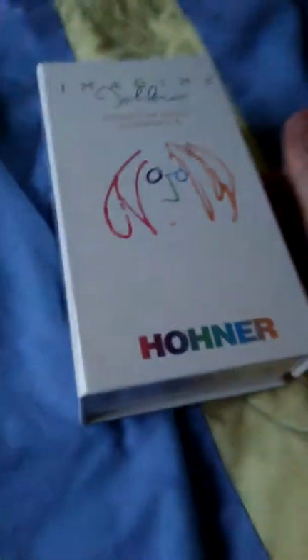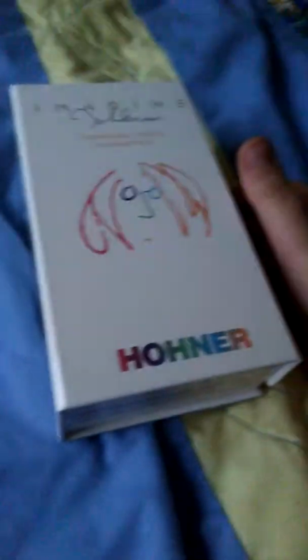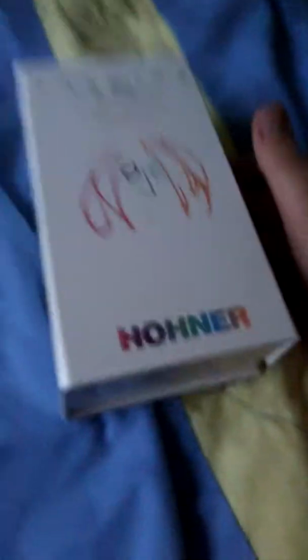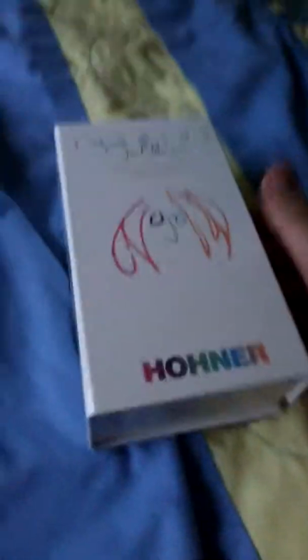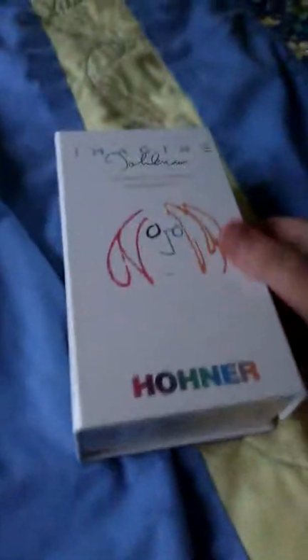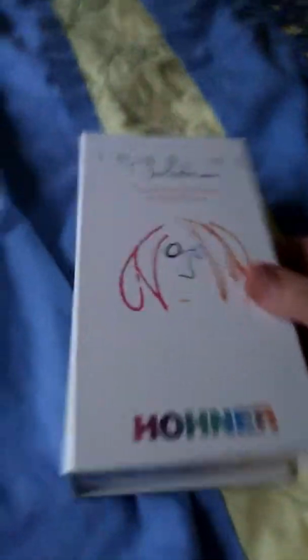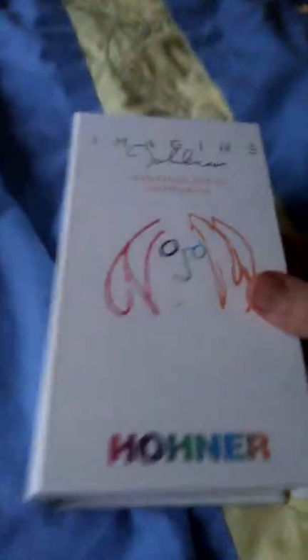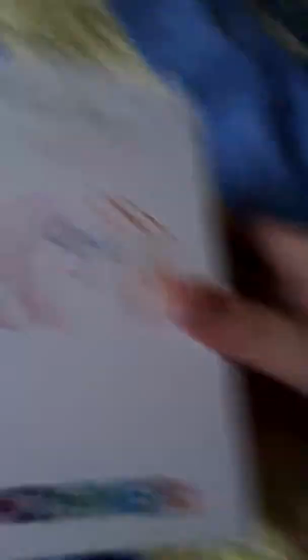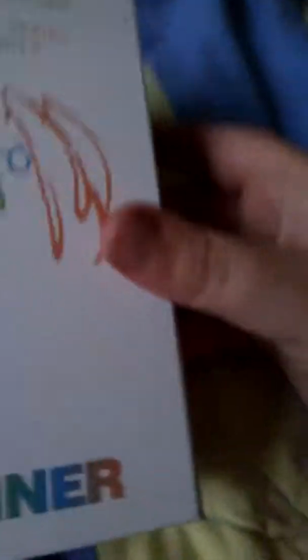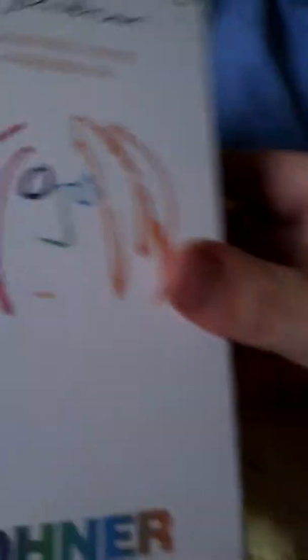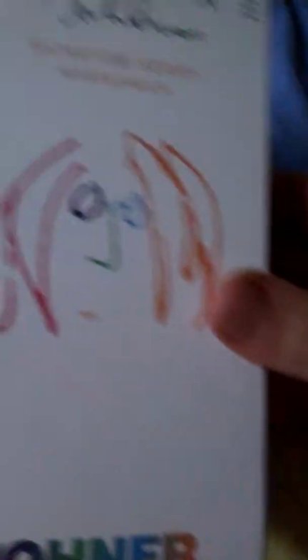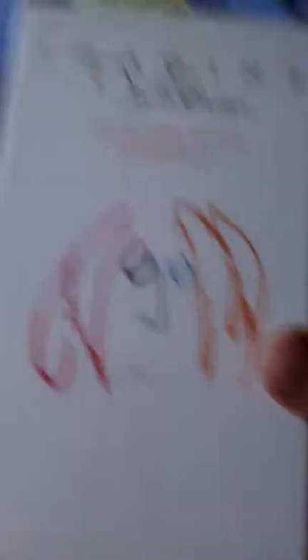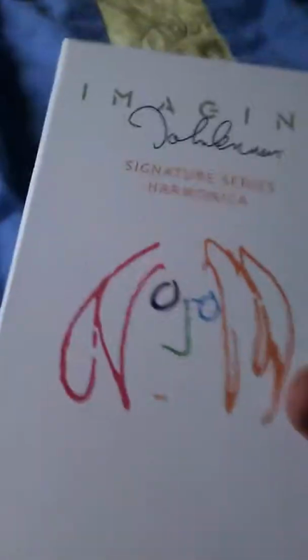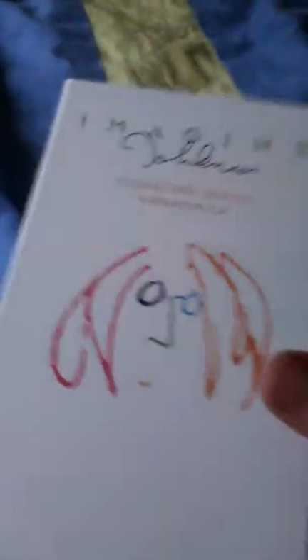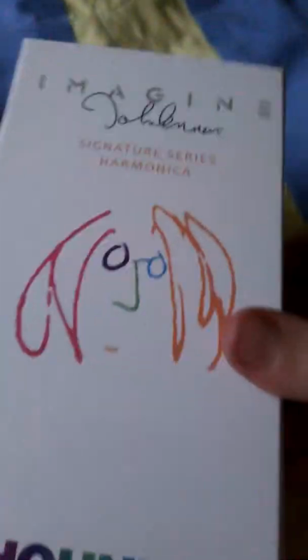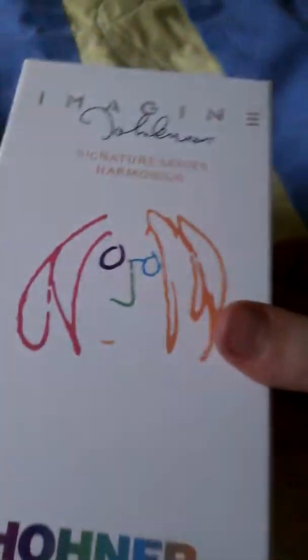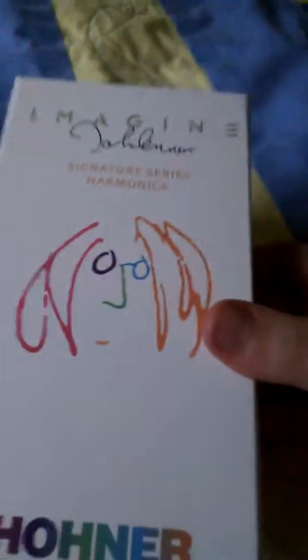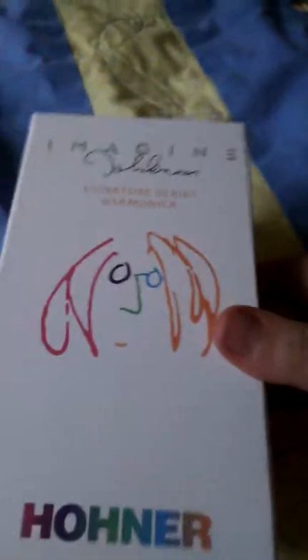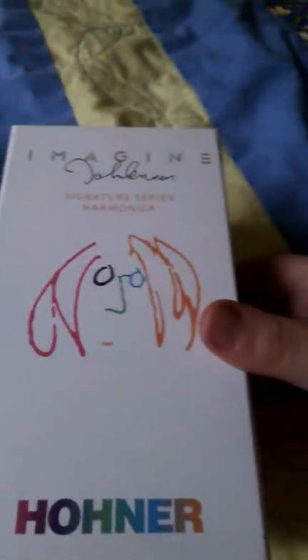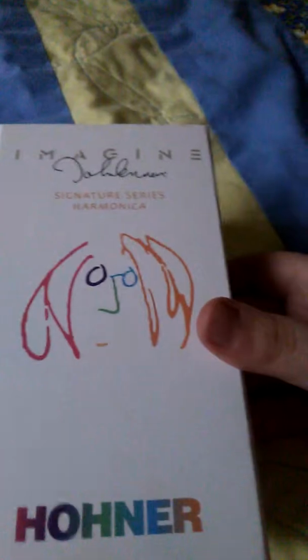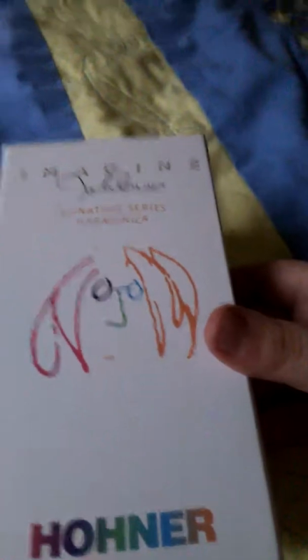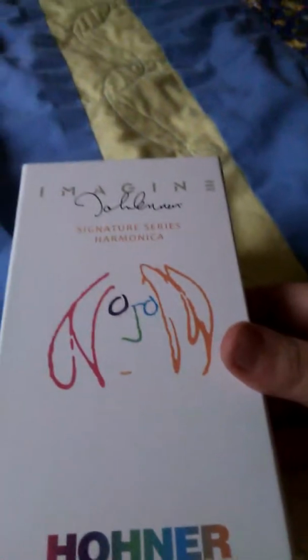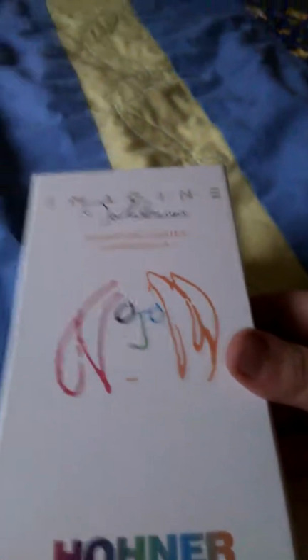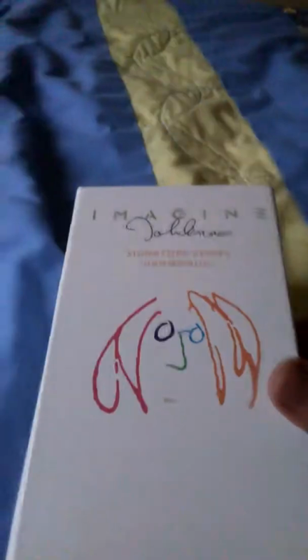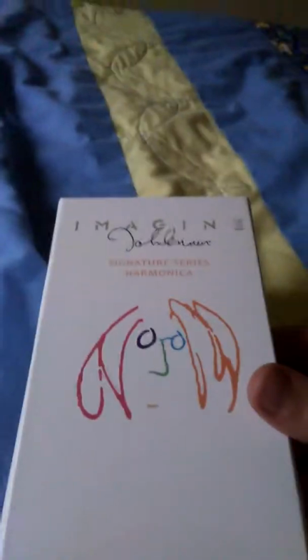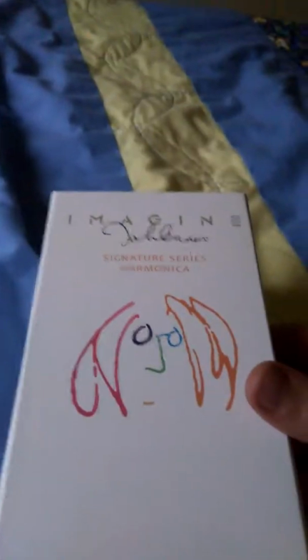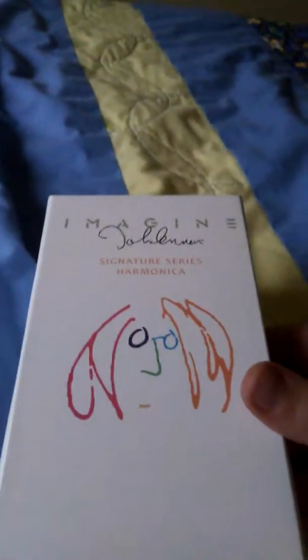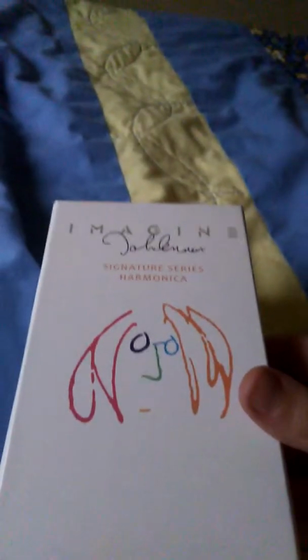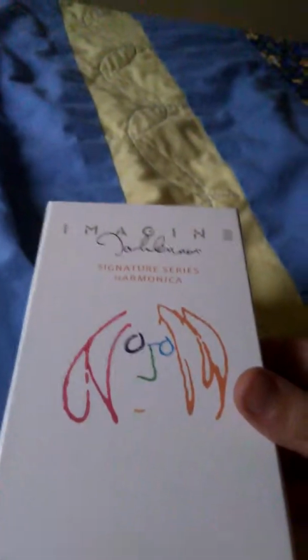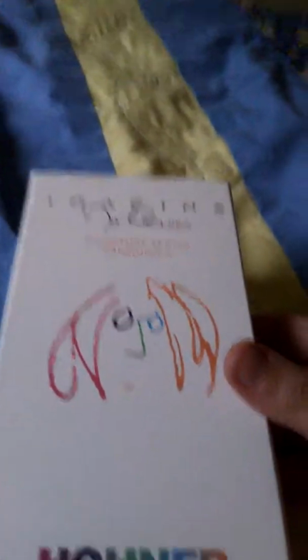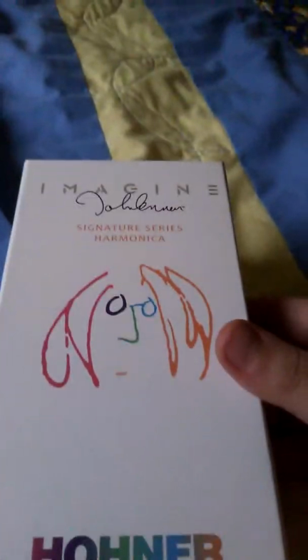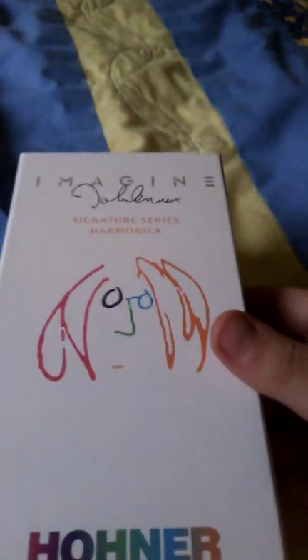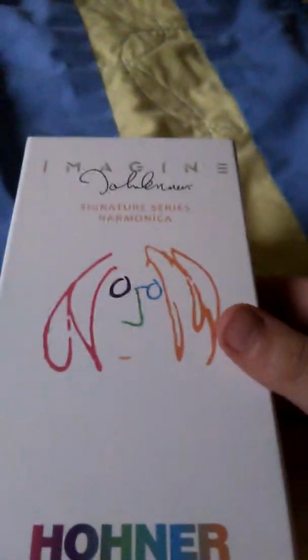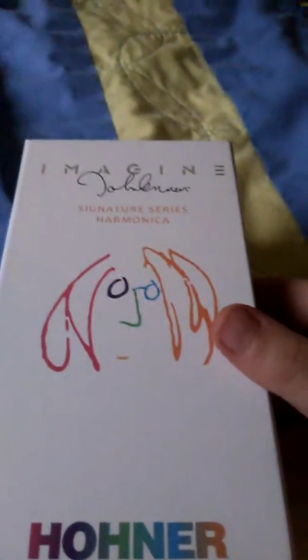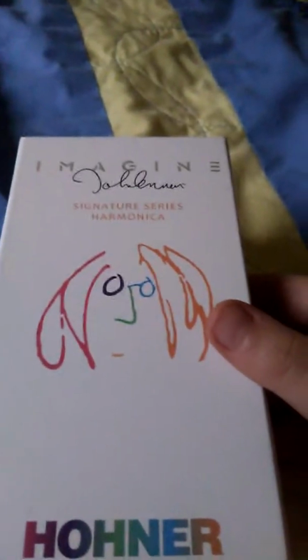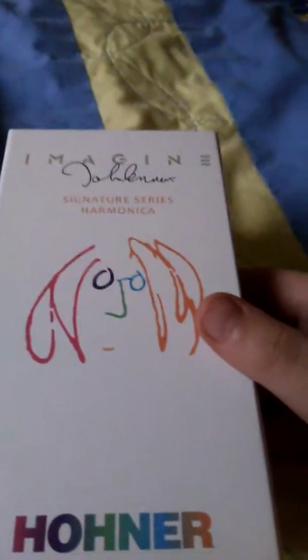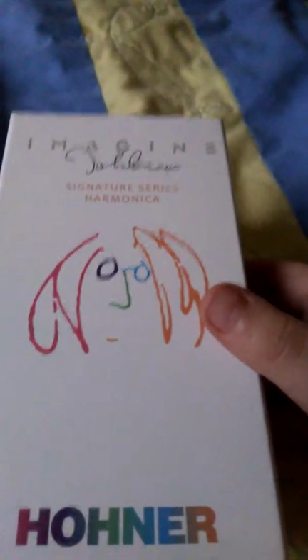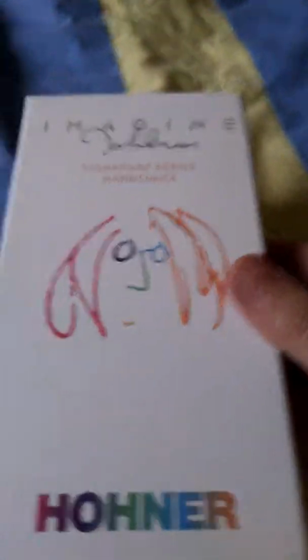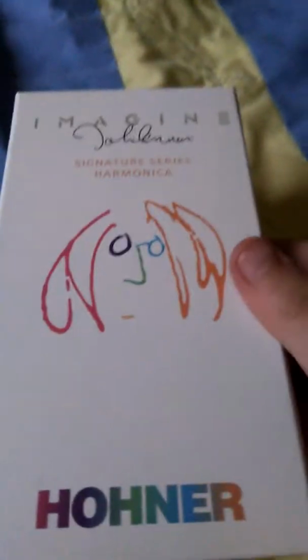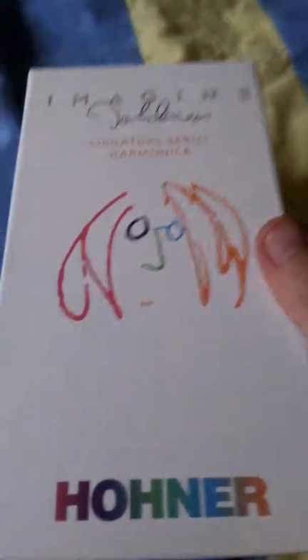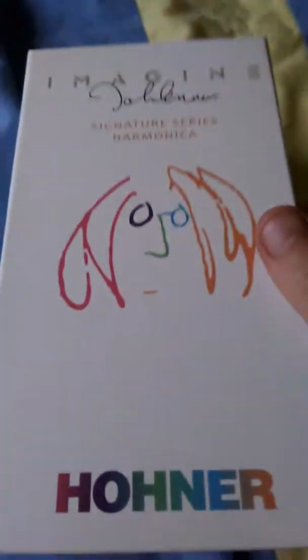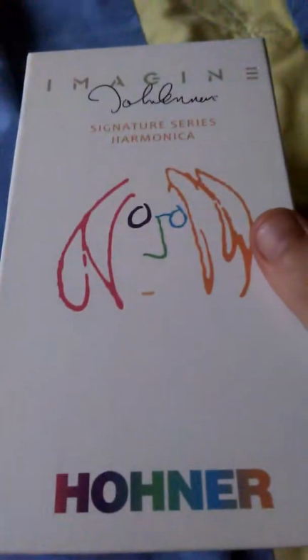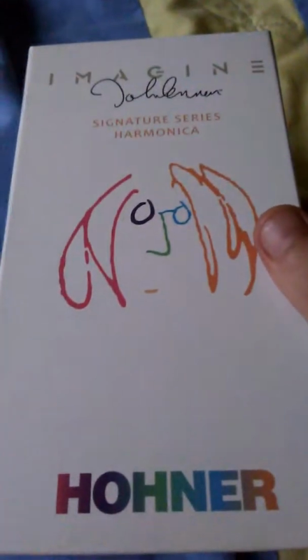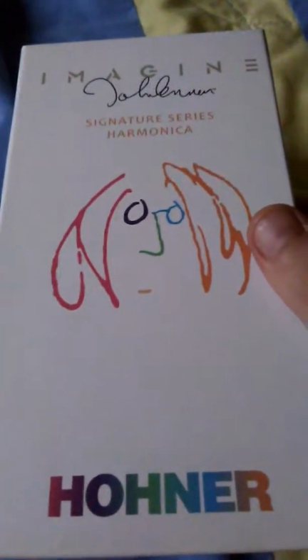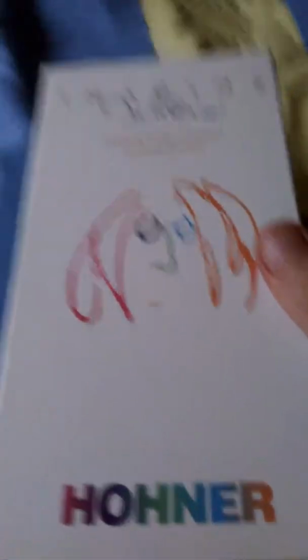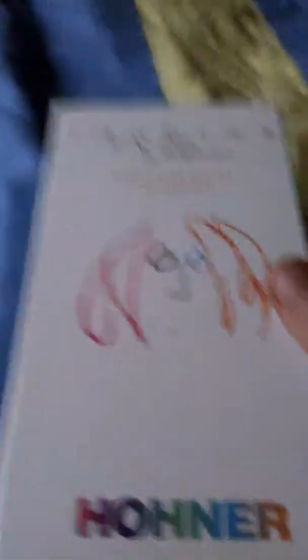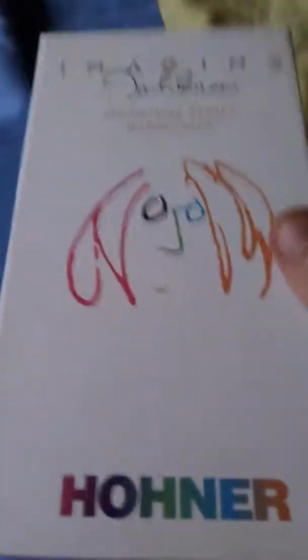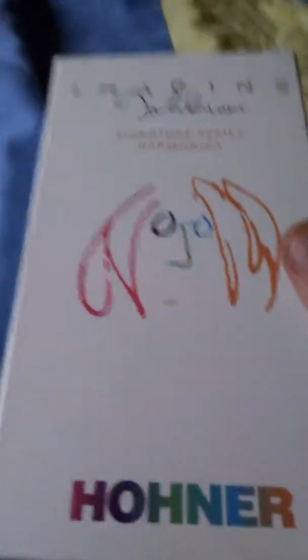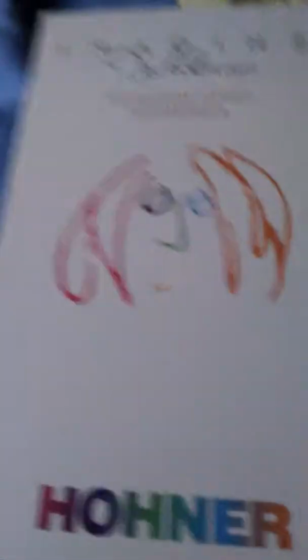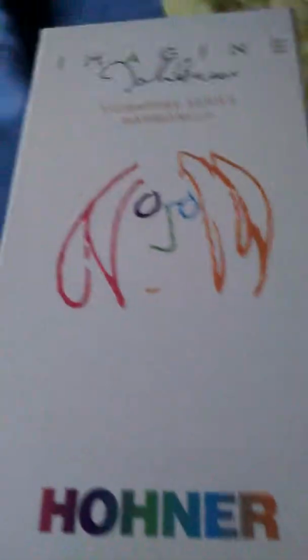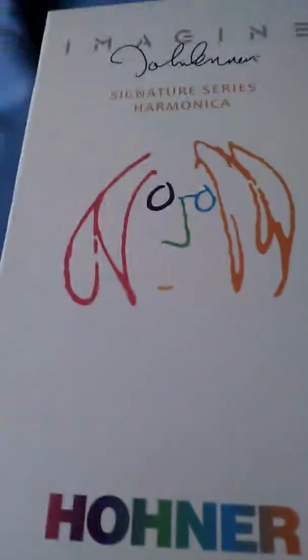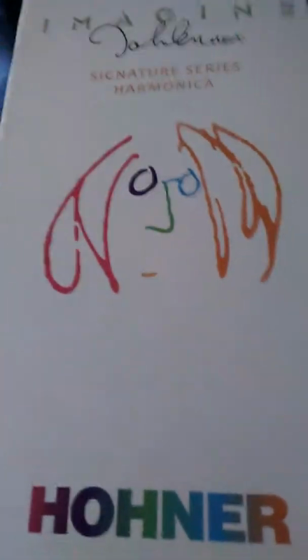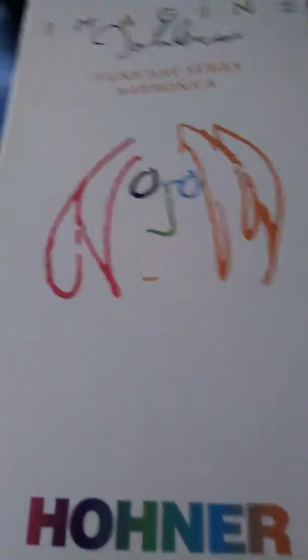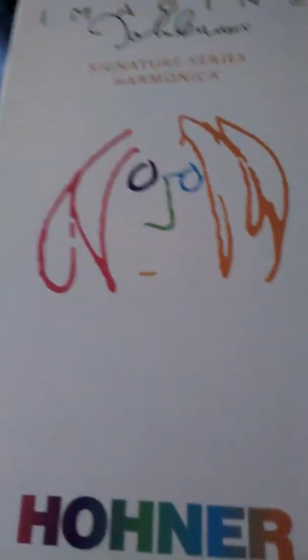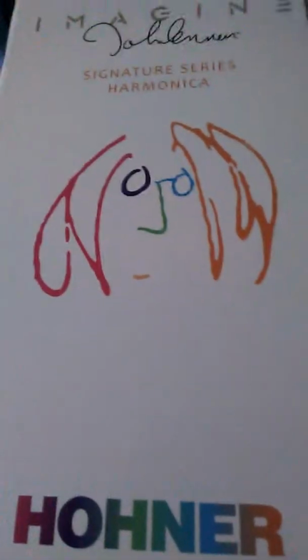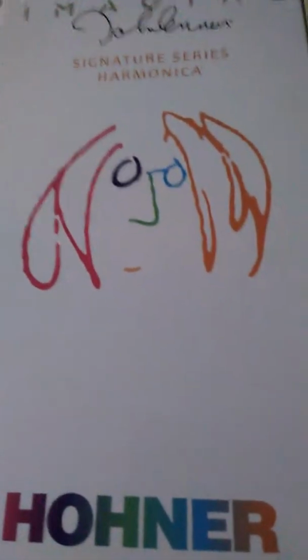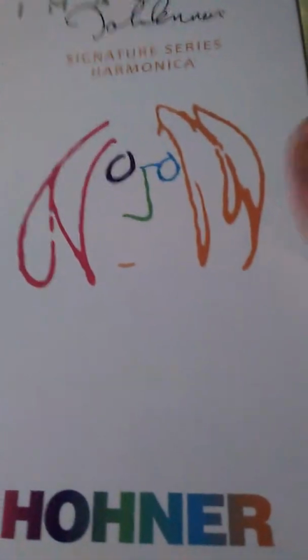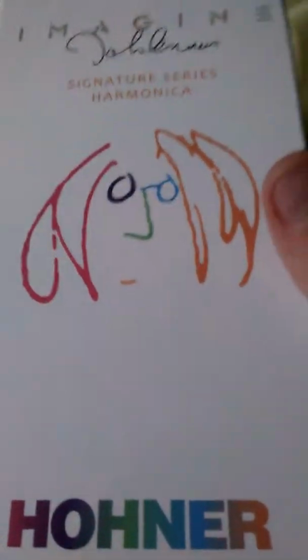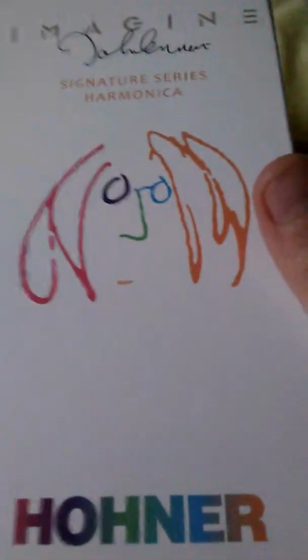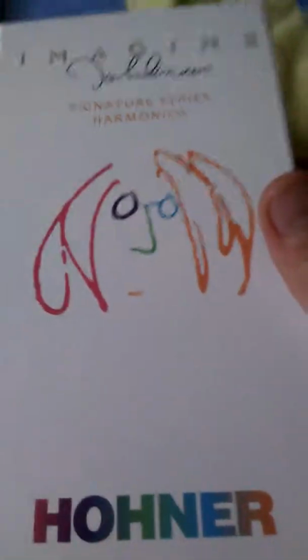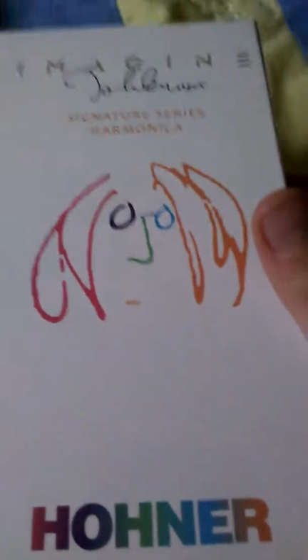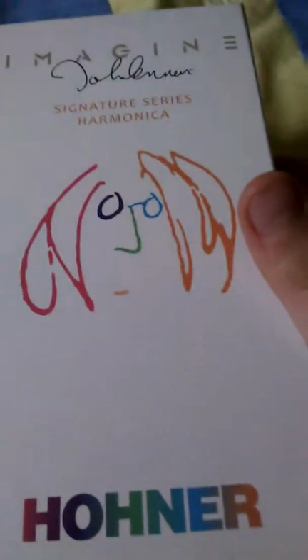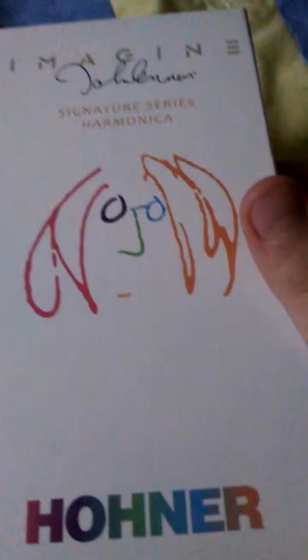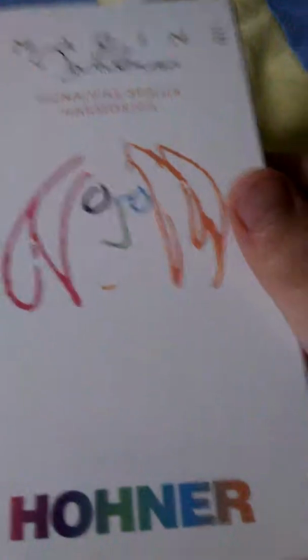But today I have another... well, no, this is not a review. This is an unboxing of my harmonica.